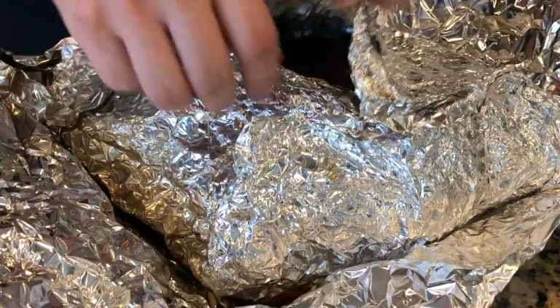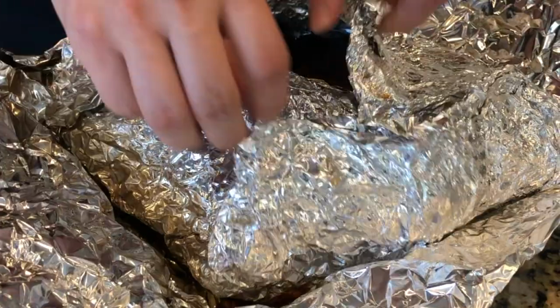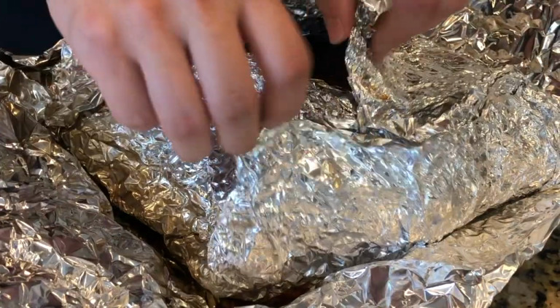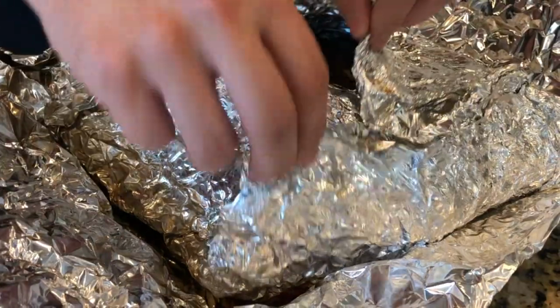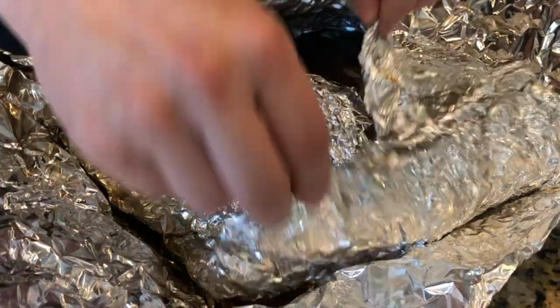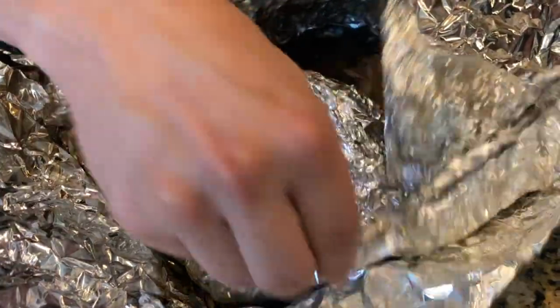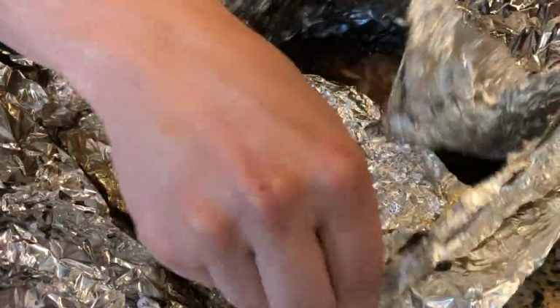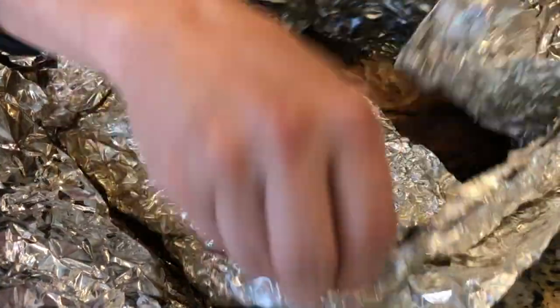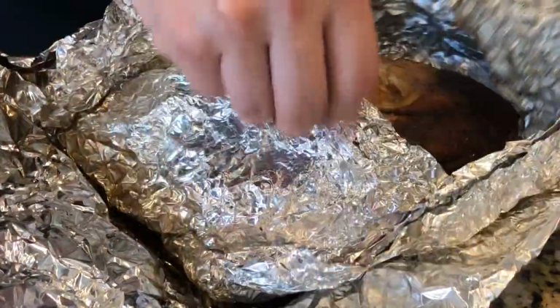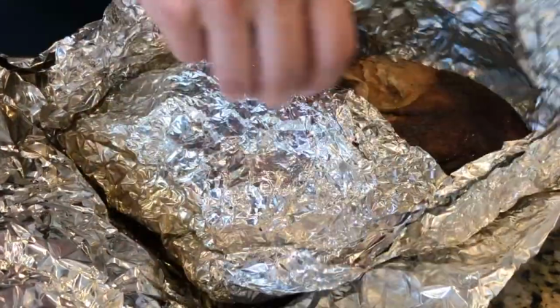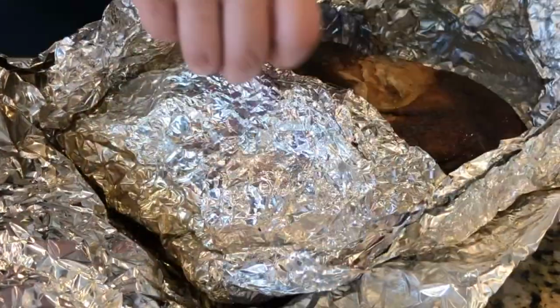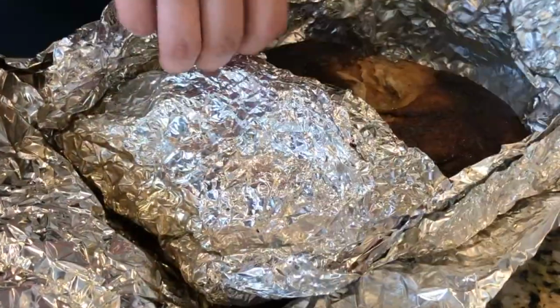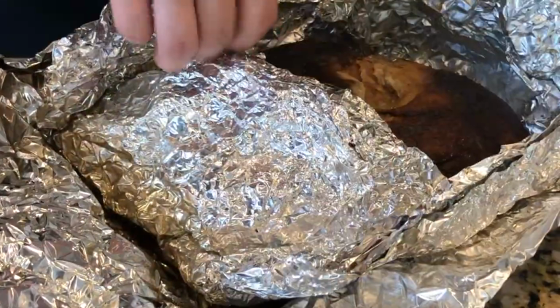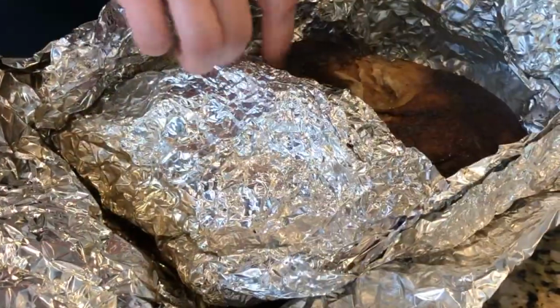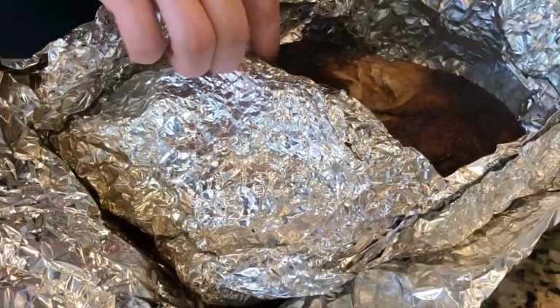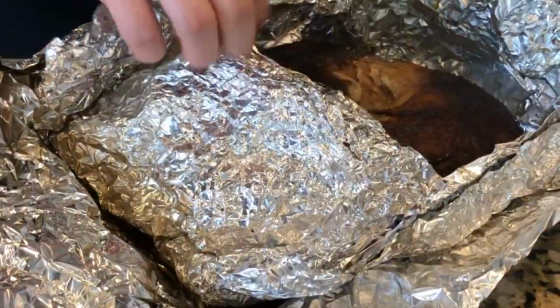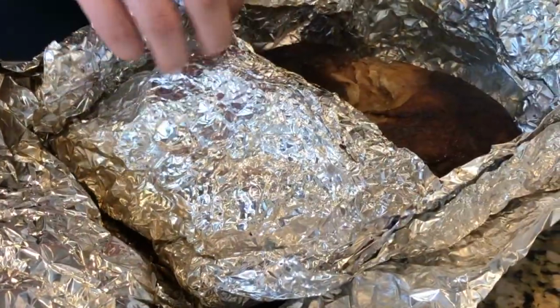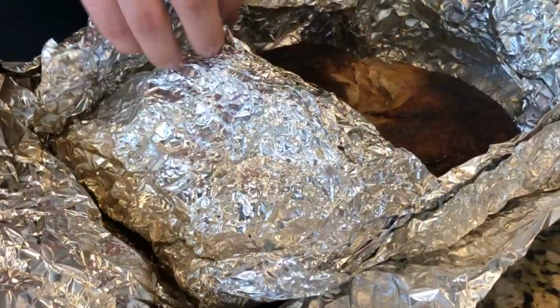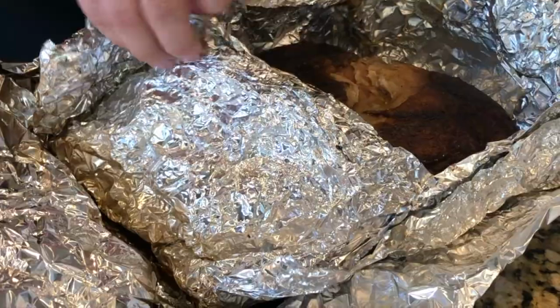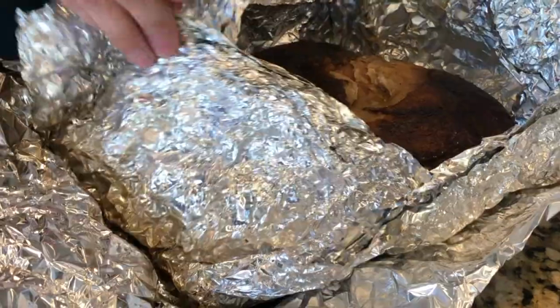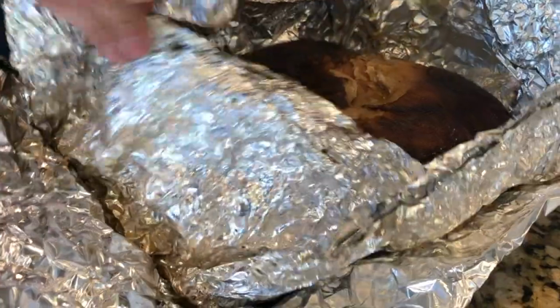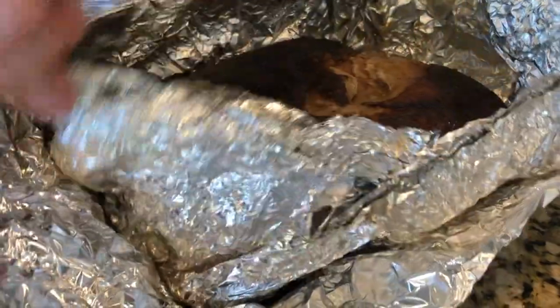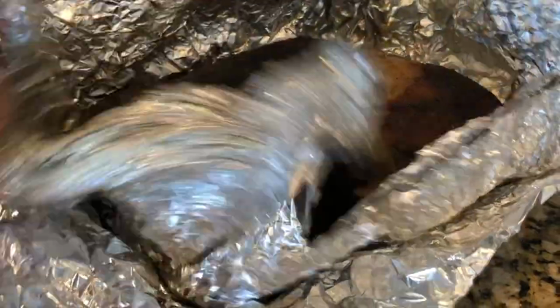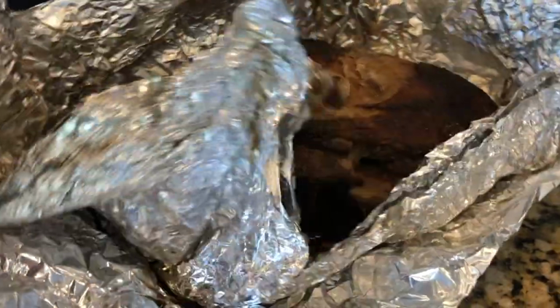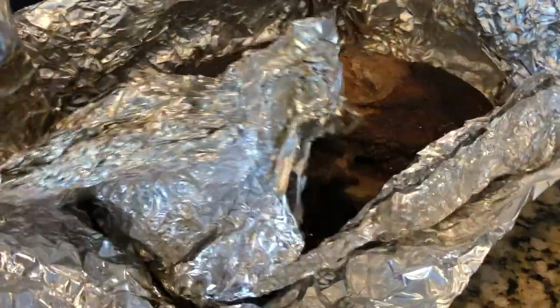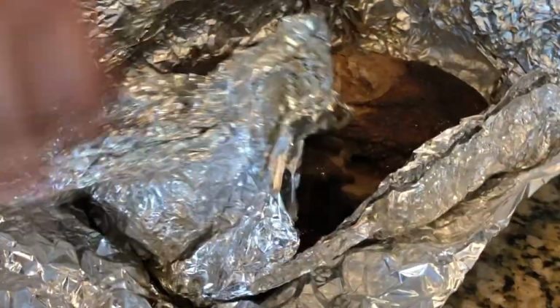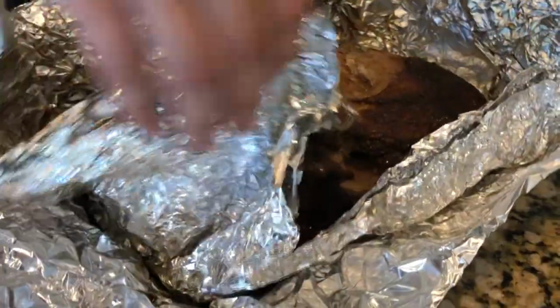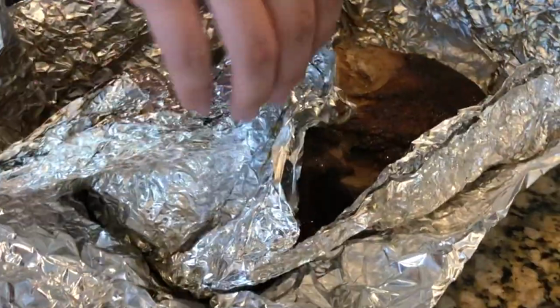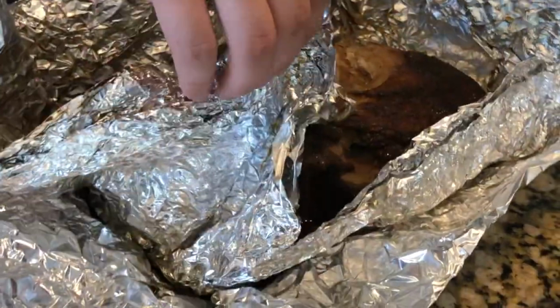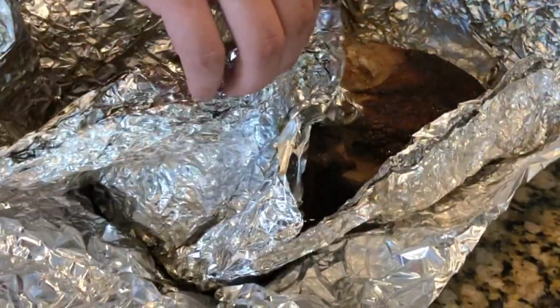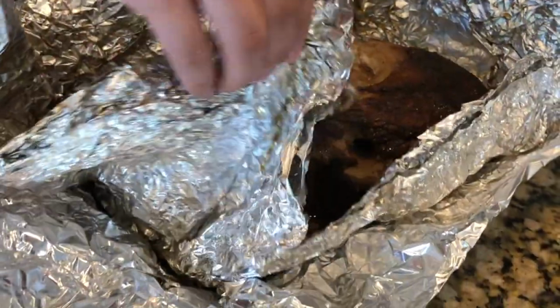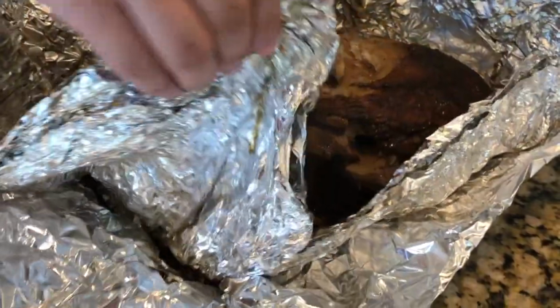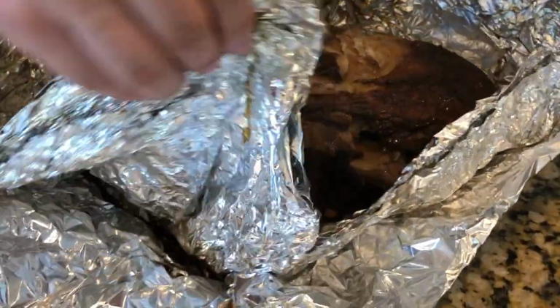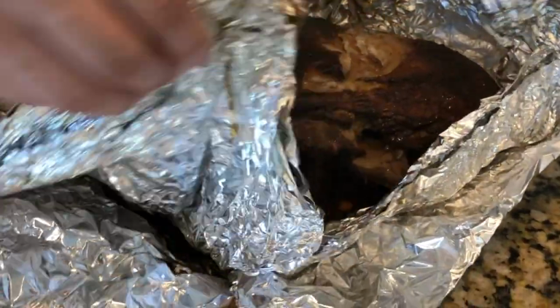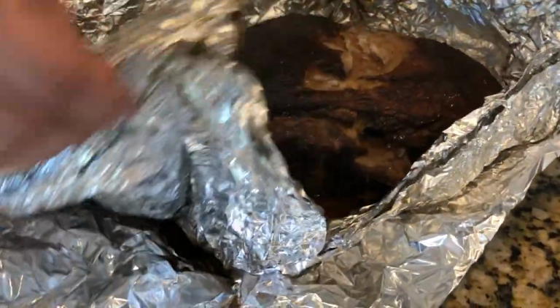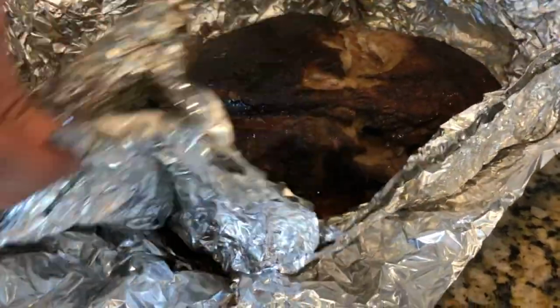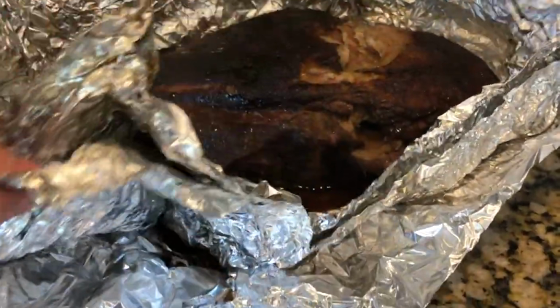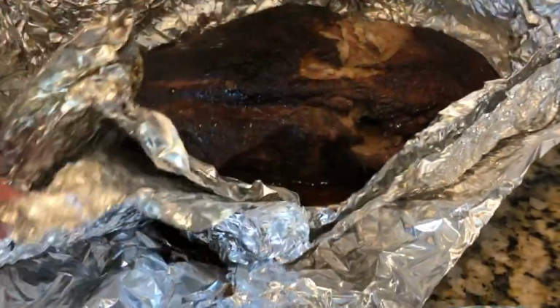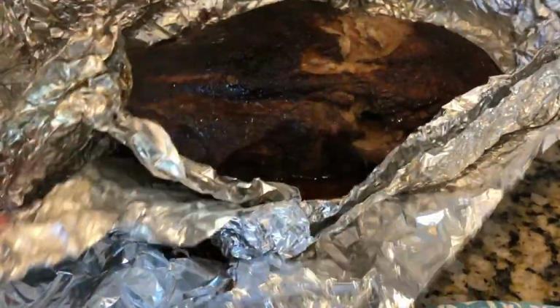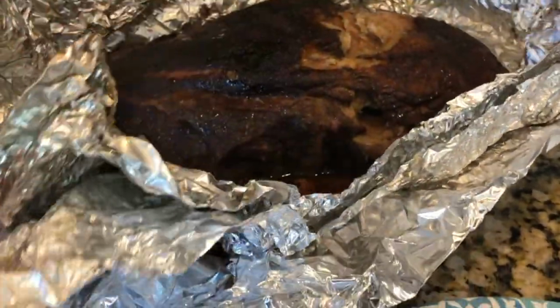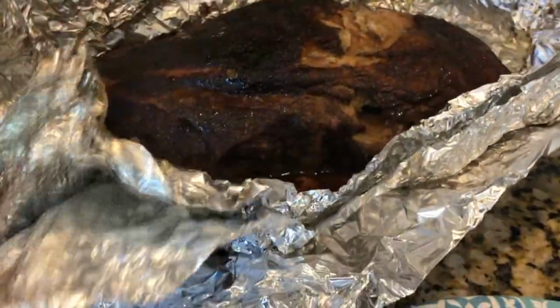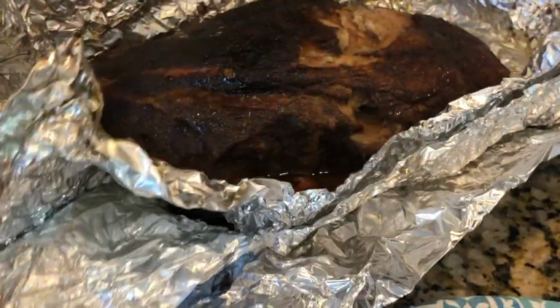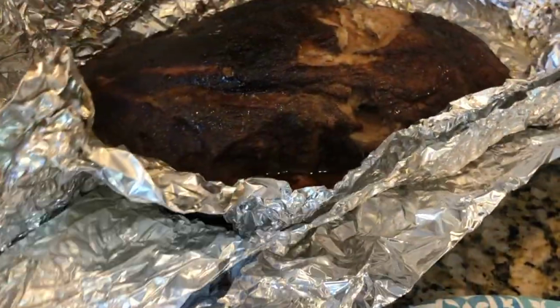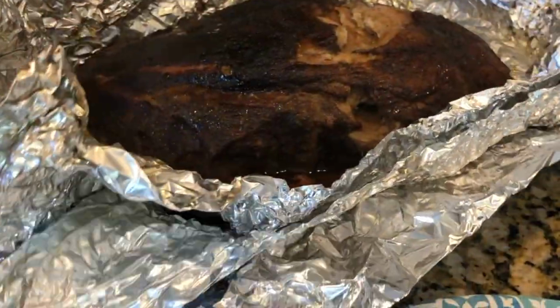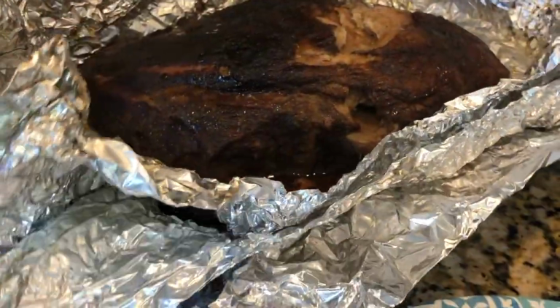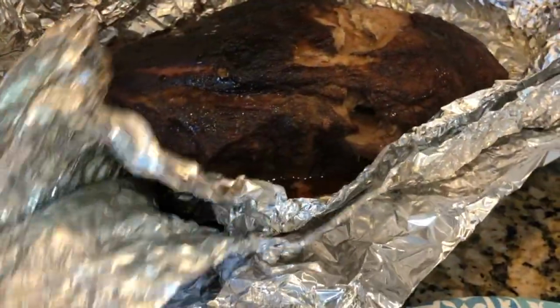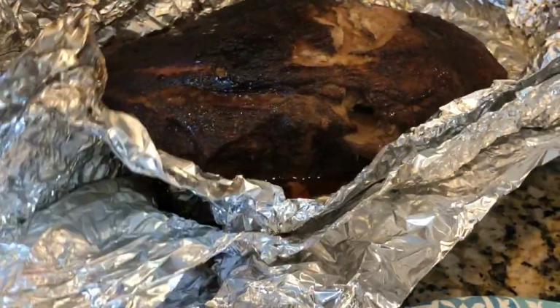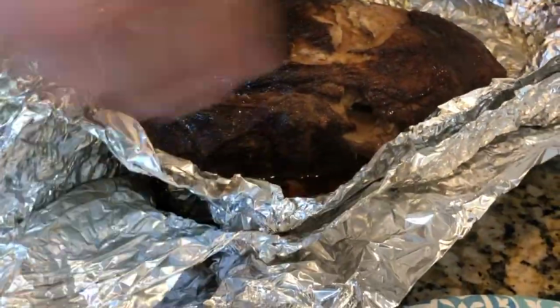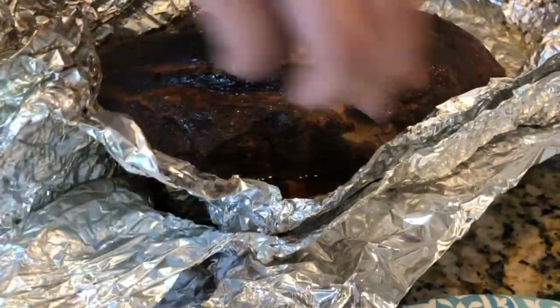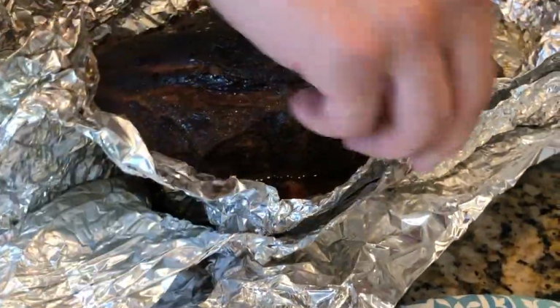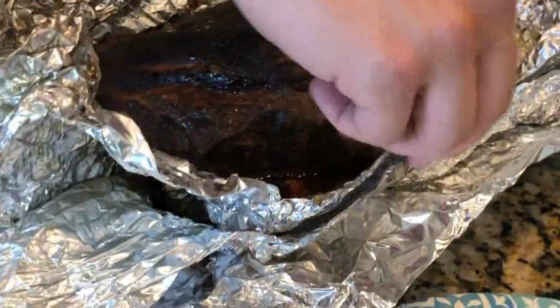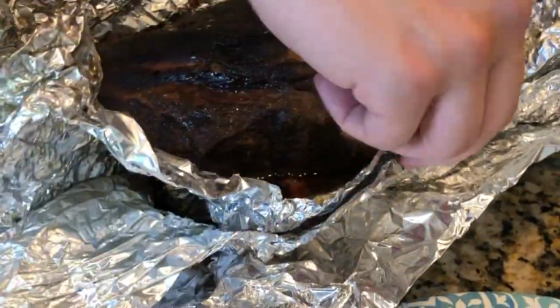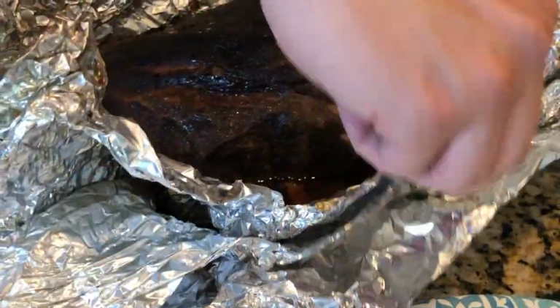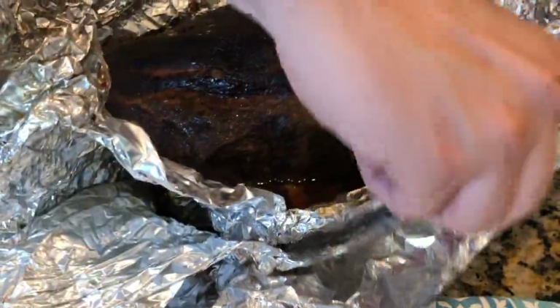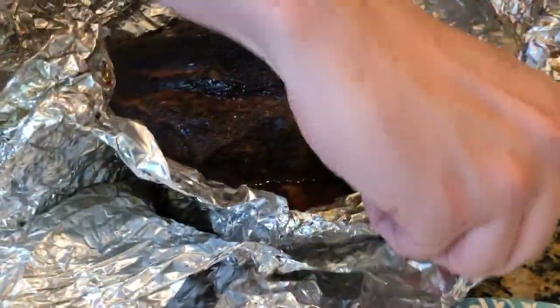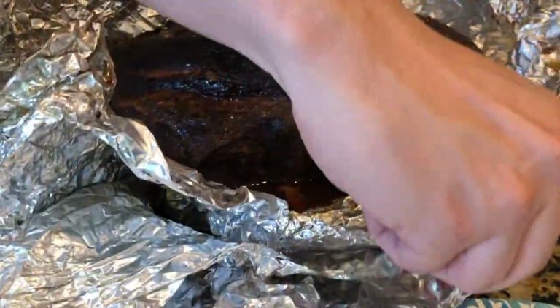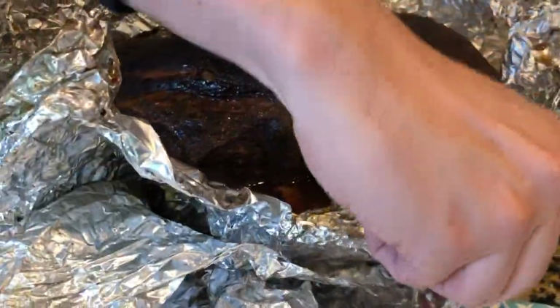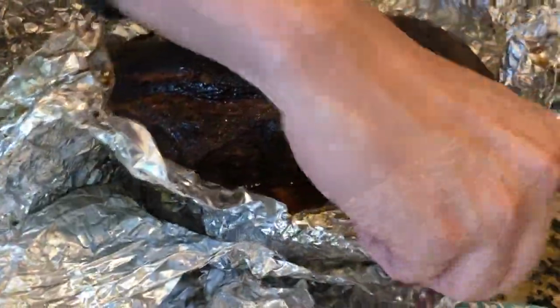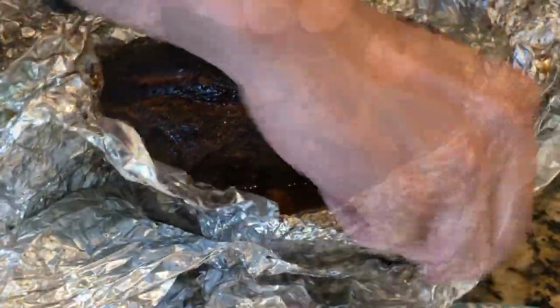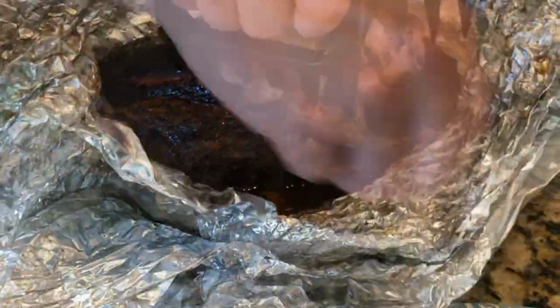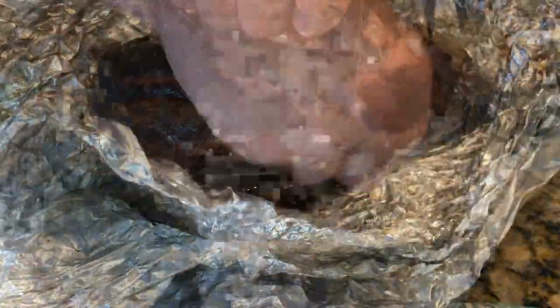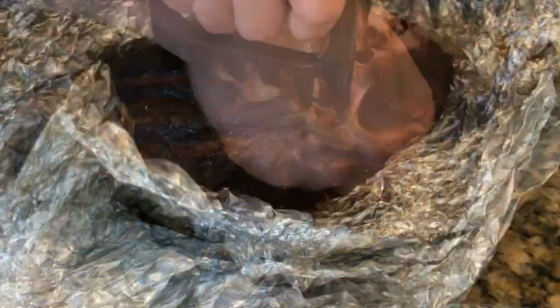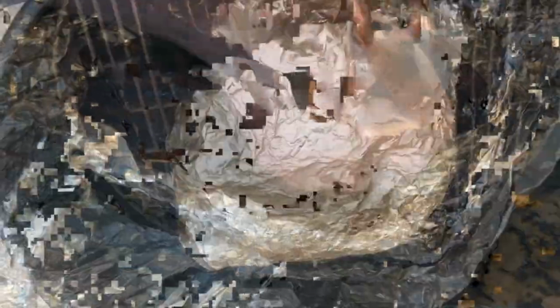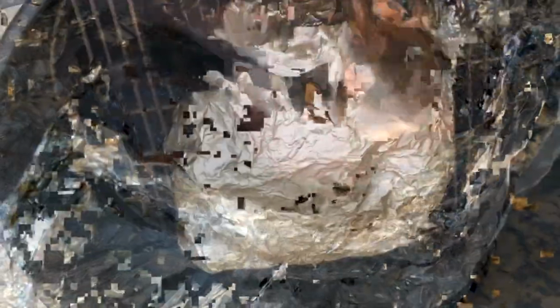We have this resting for about an hour. If you have the time to let it rest, definitely do it. It will maintain its temperature while resting for a few hours.